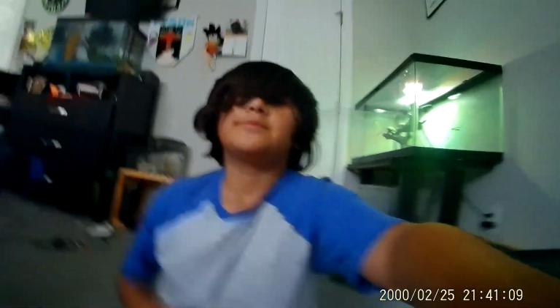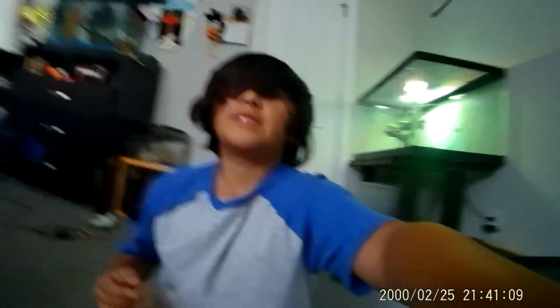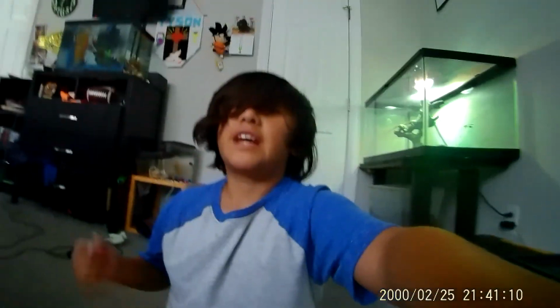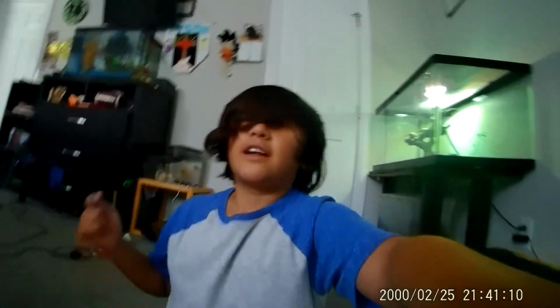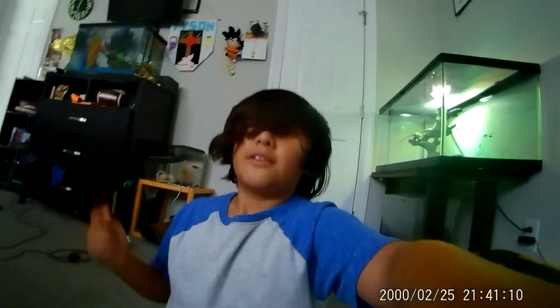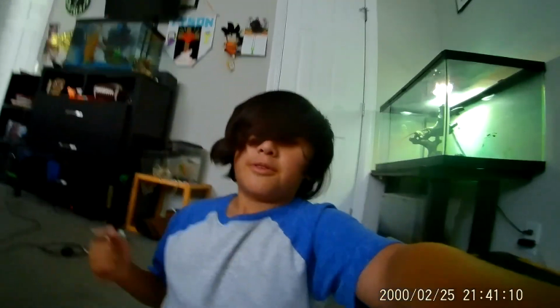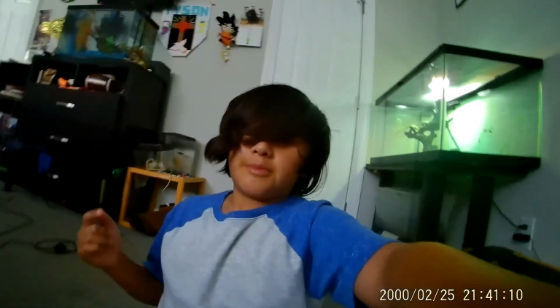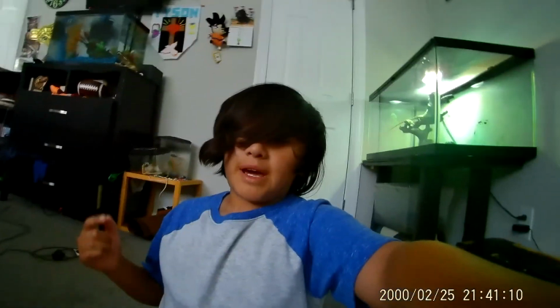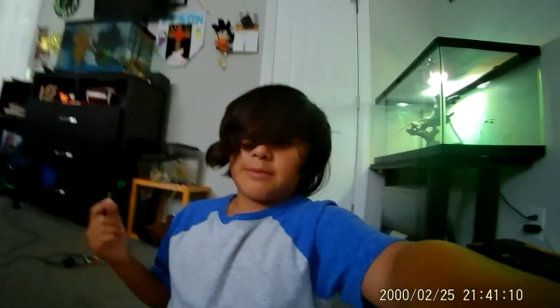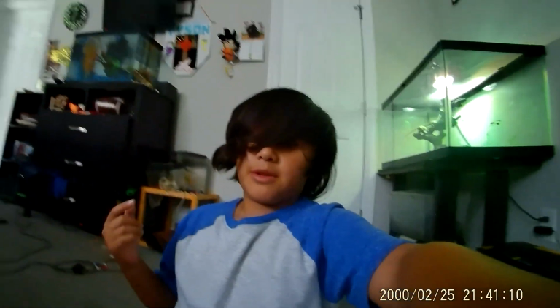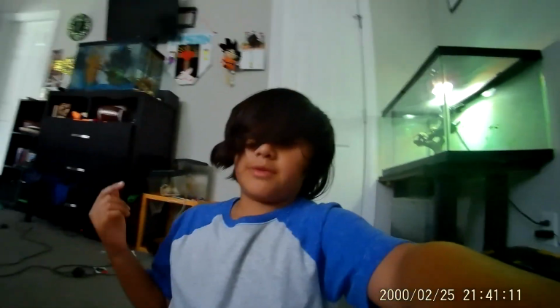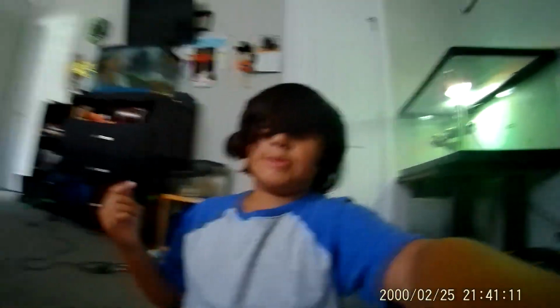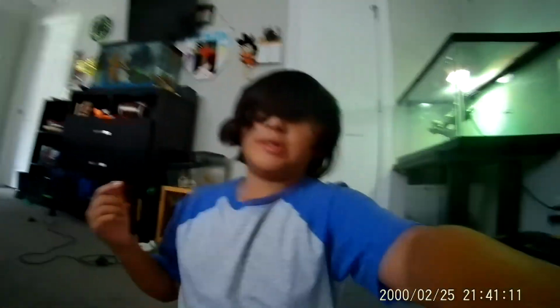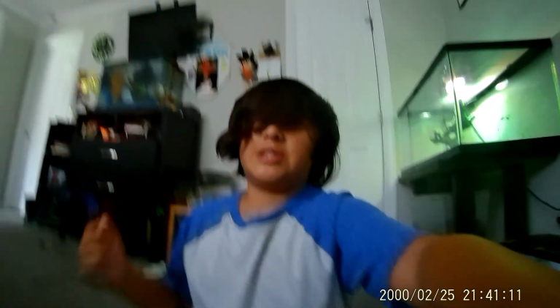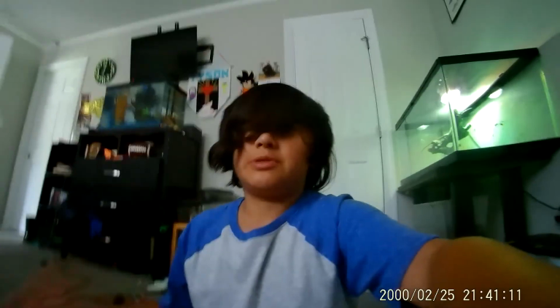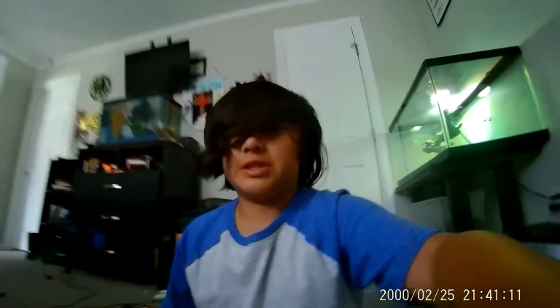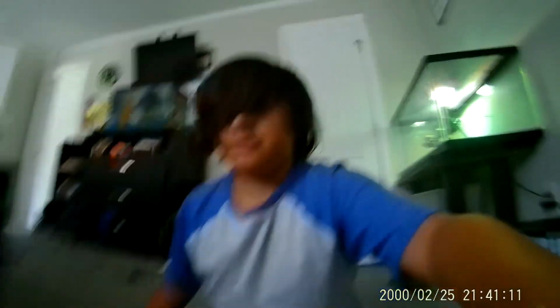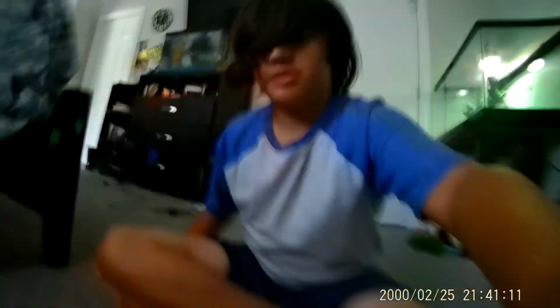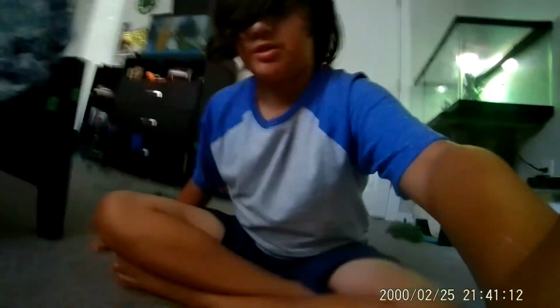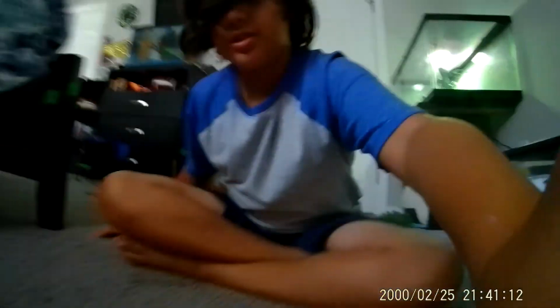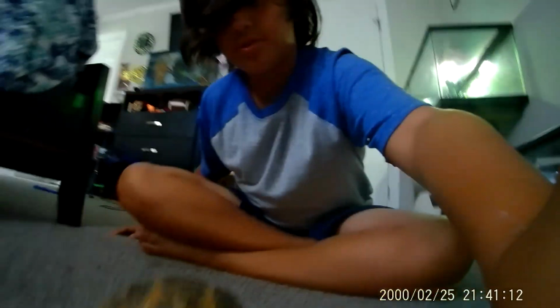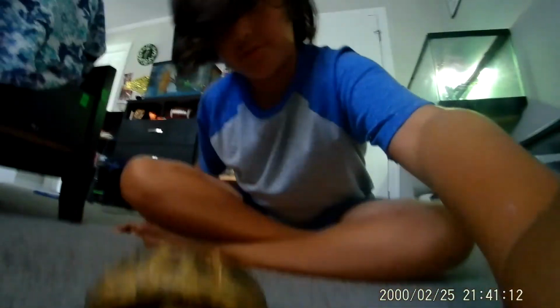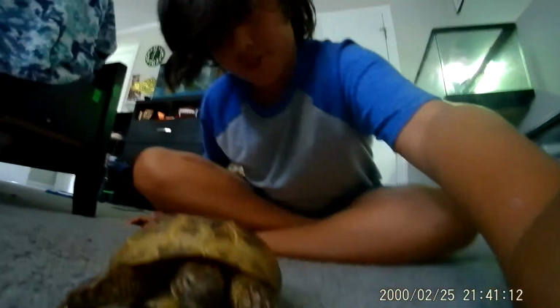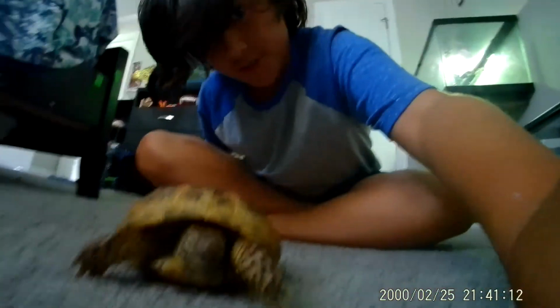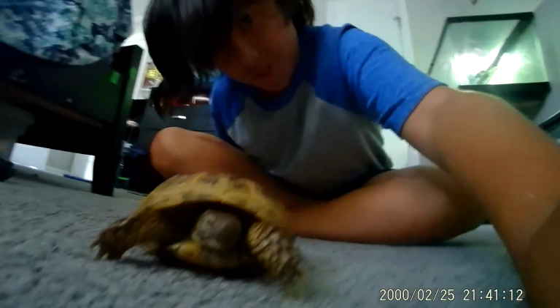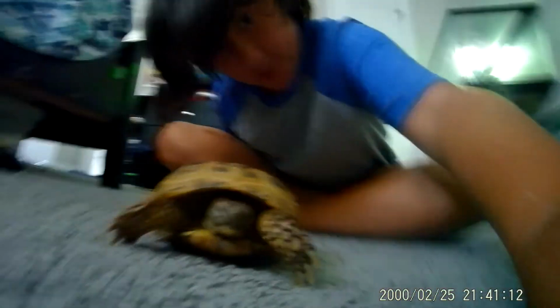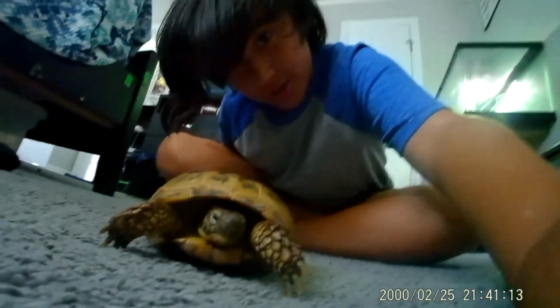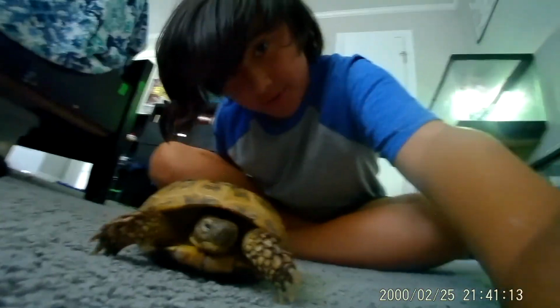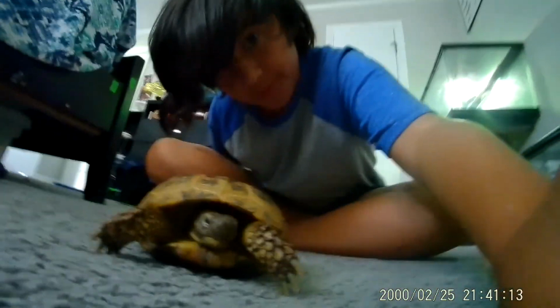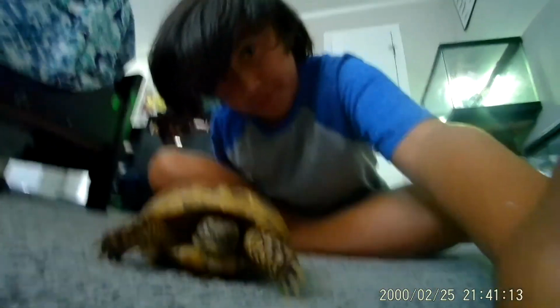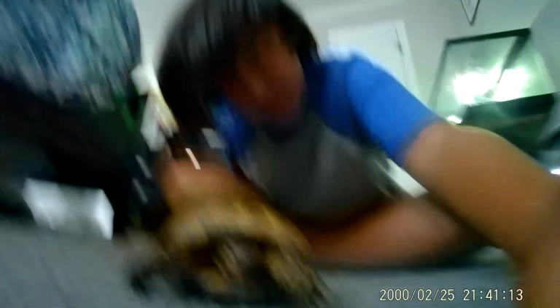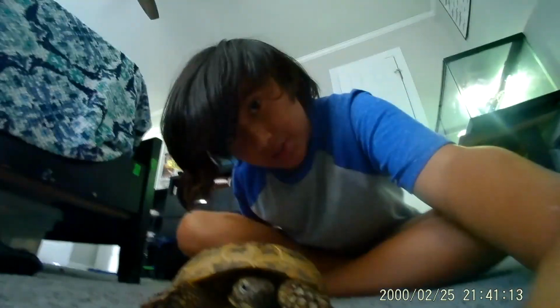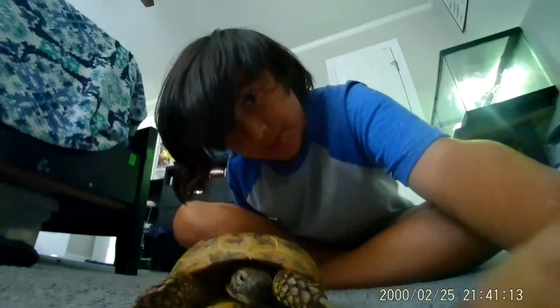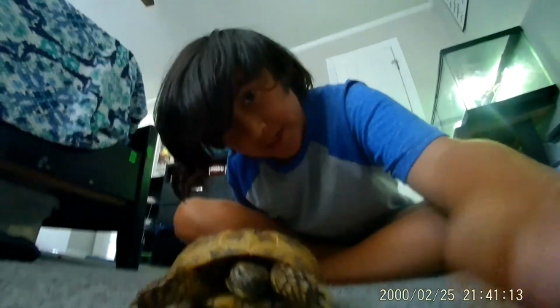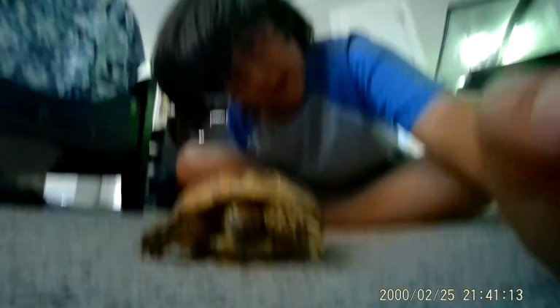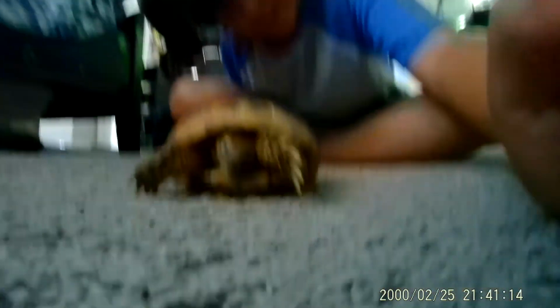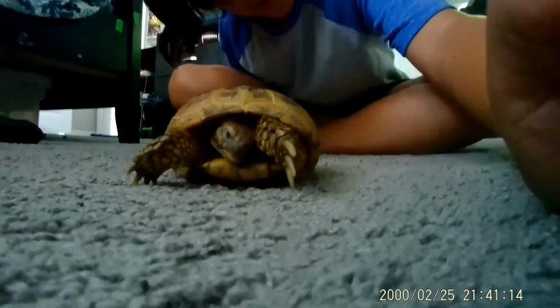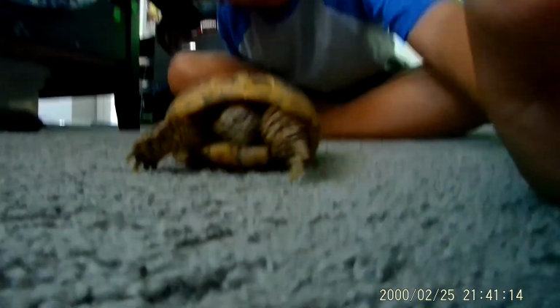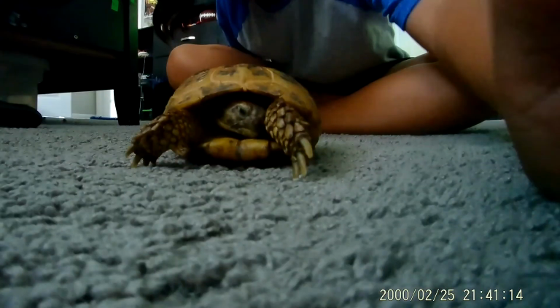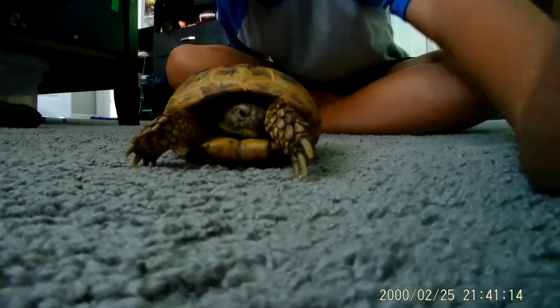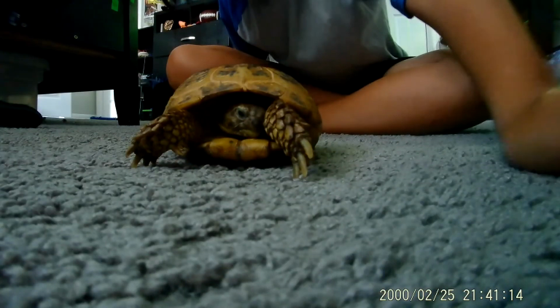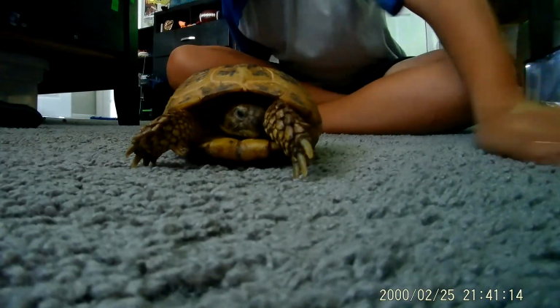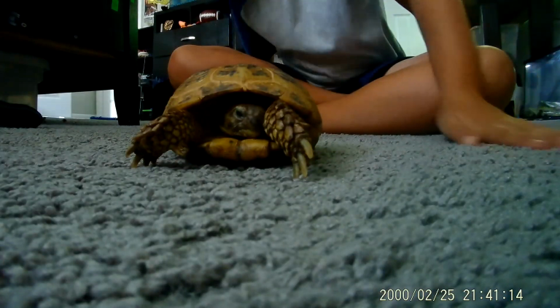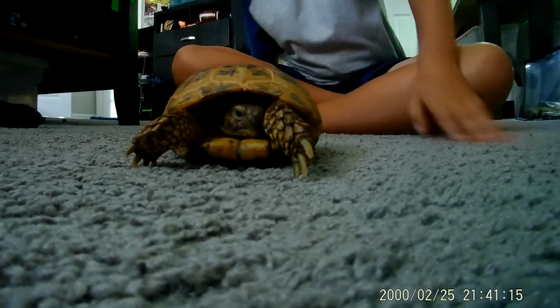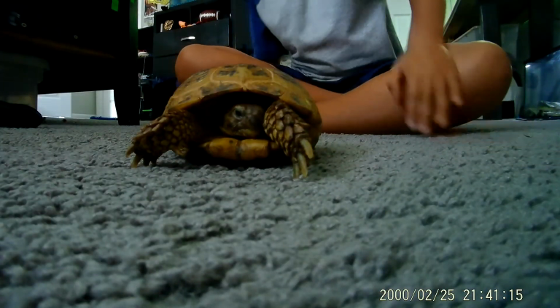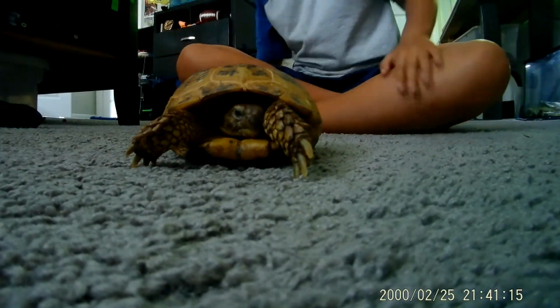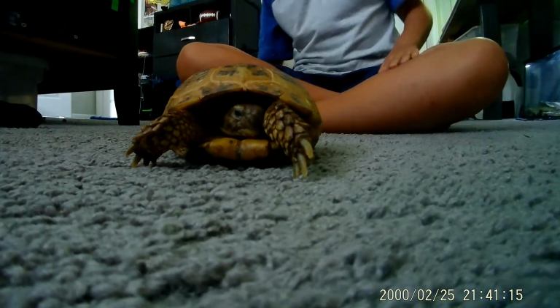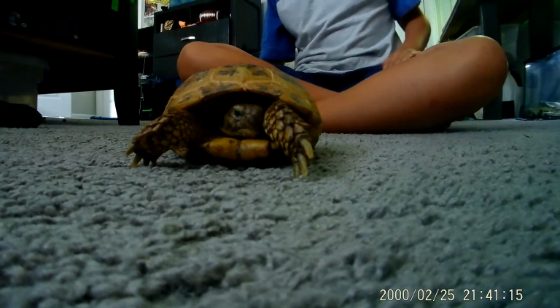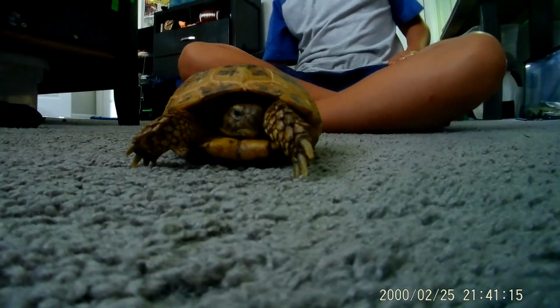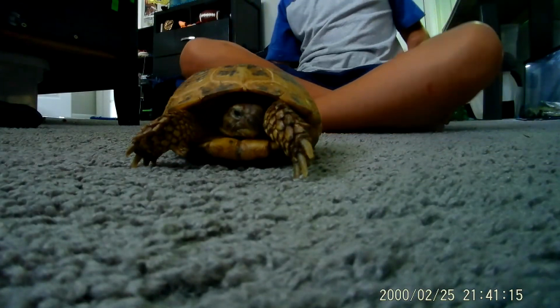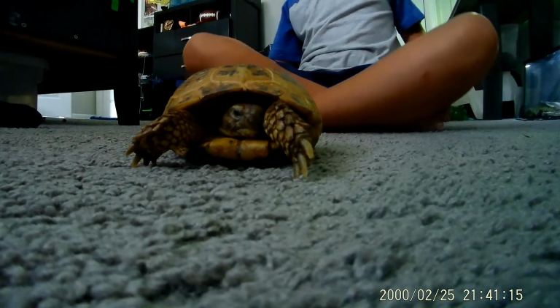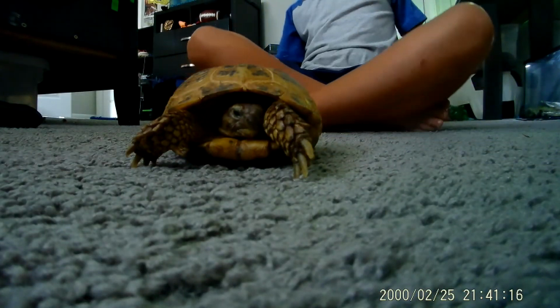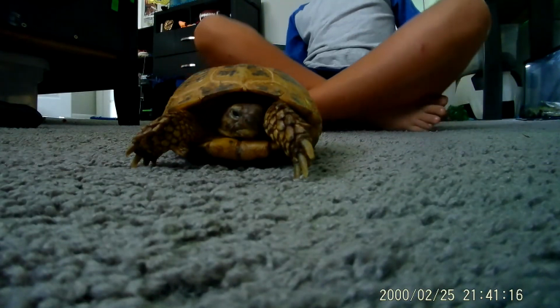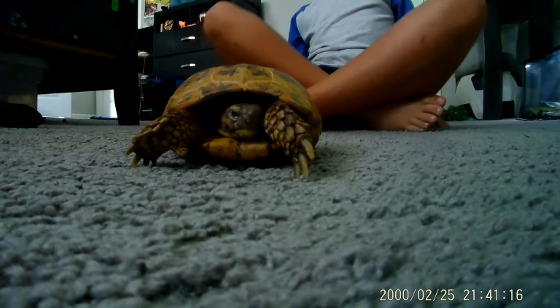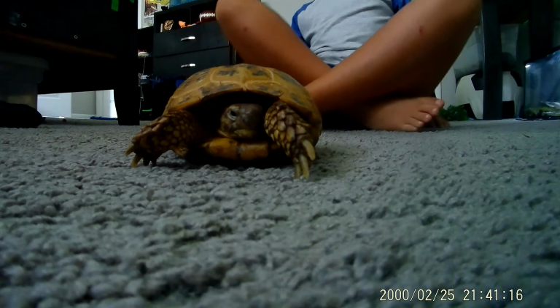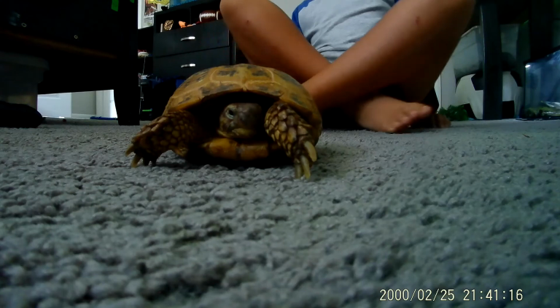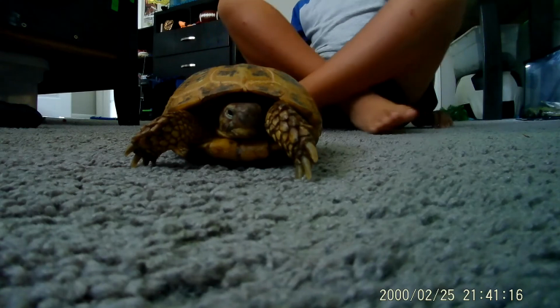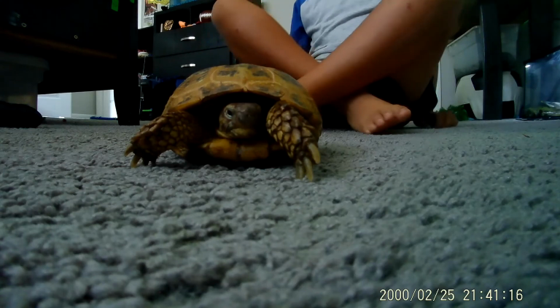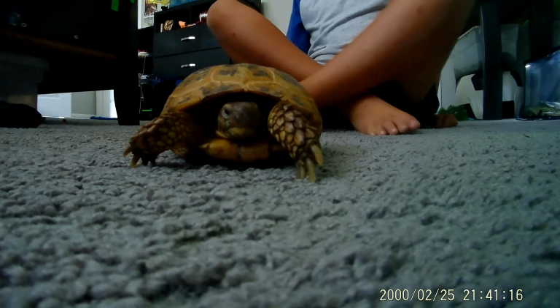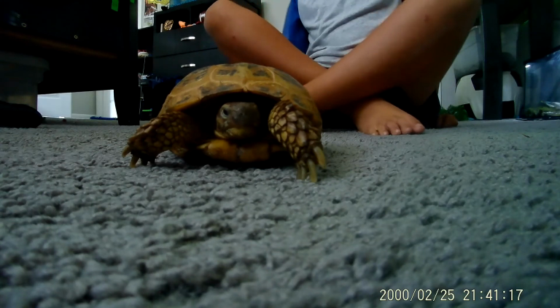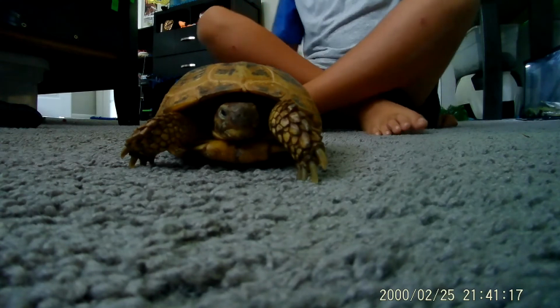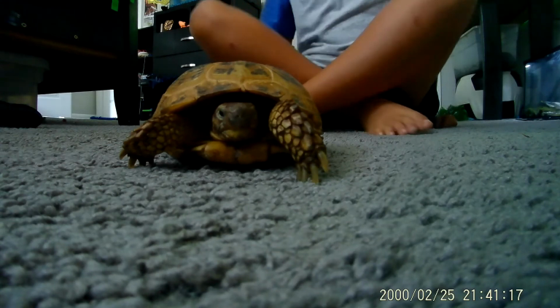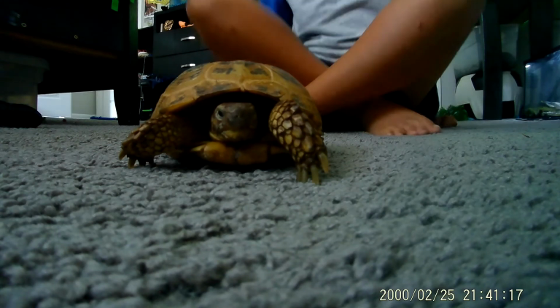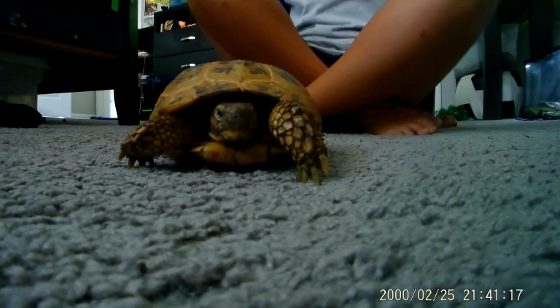We might move him into a new enclosure, because we got another one for him which is maybe three times bigger.